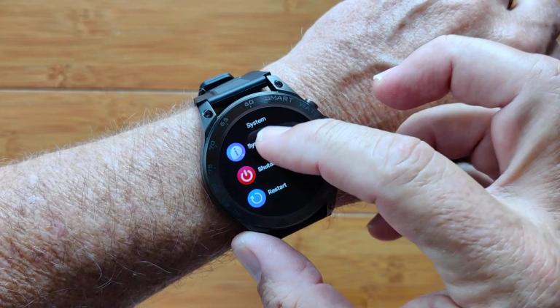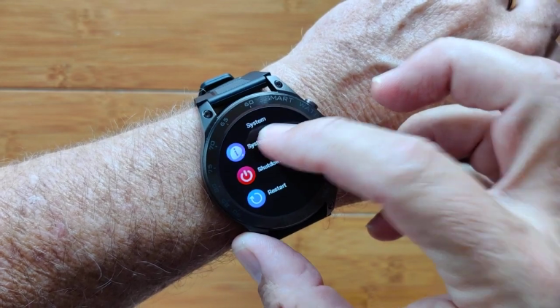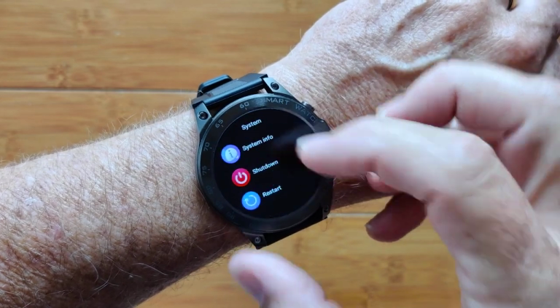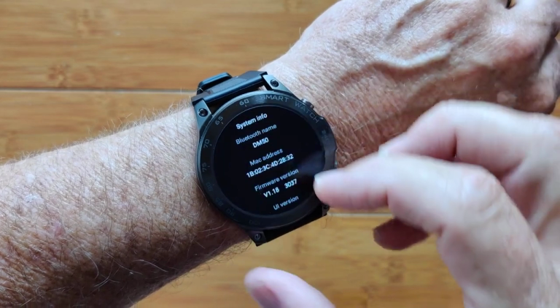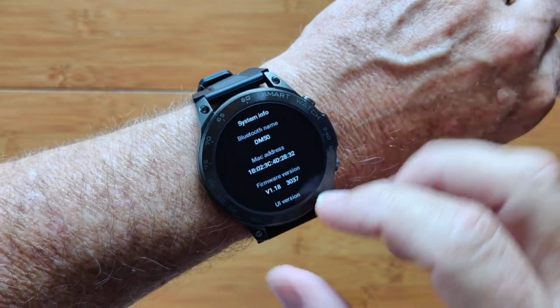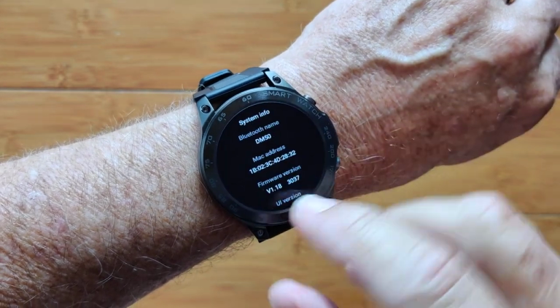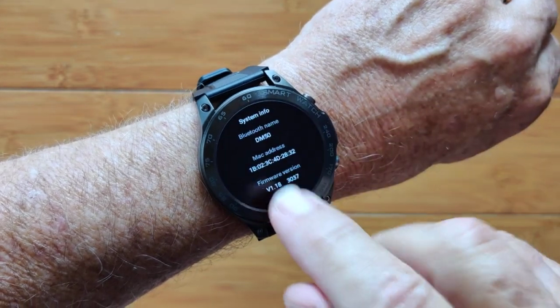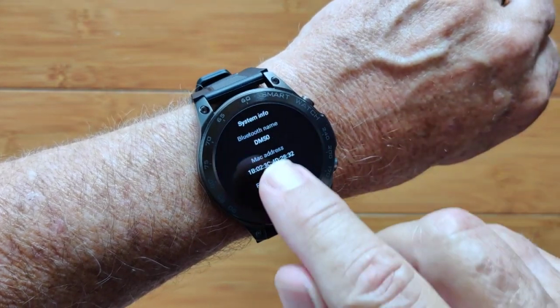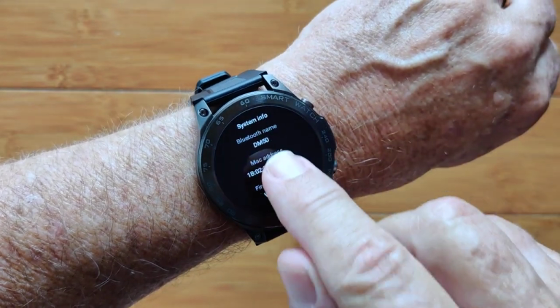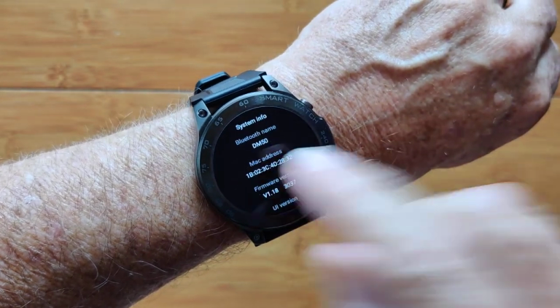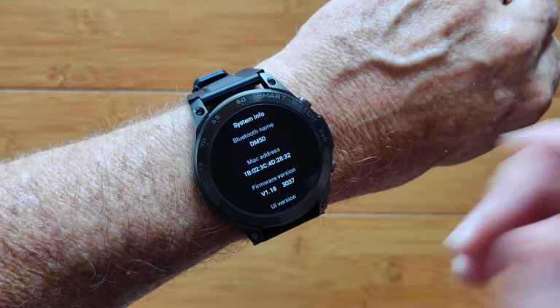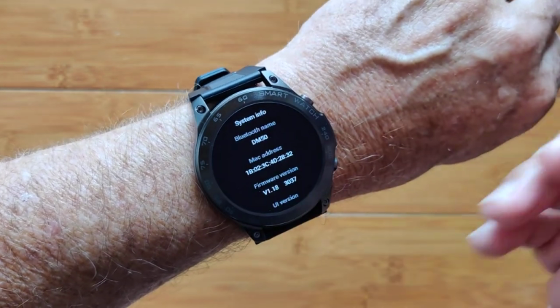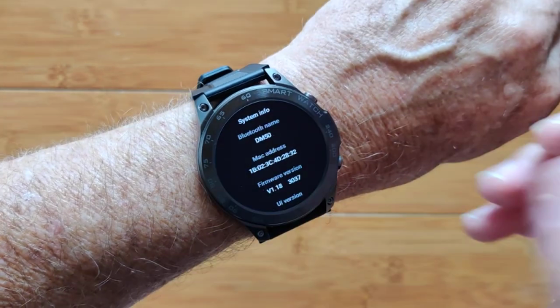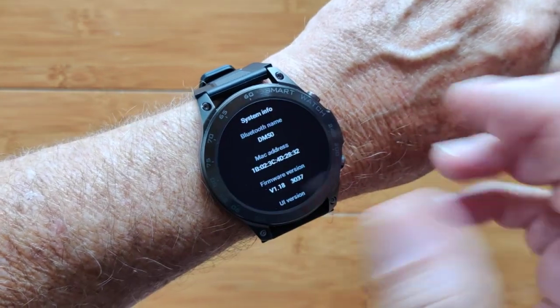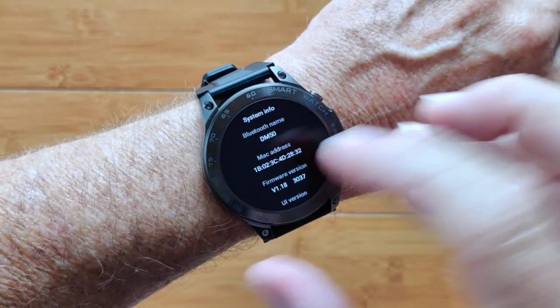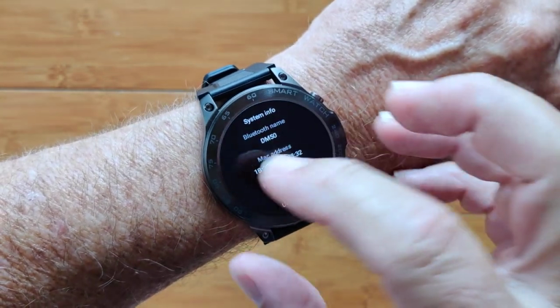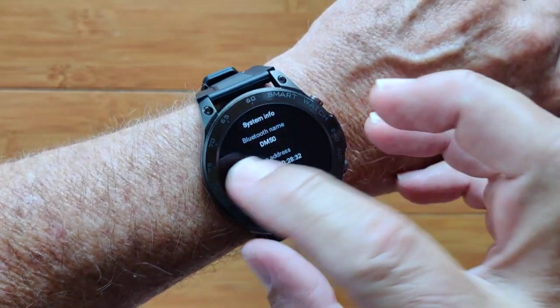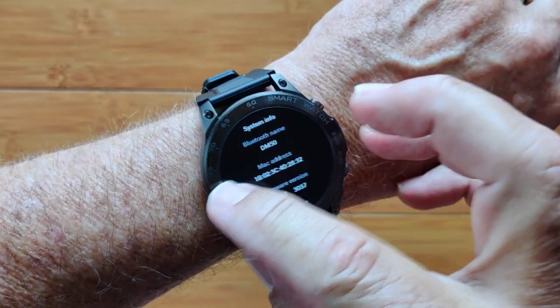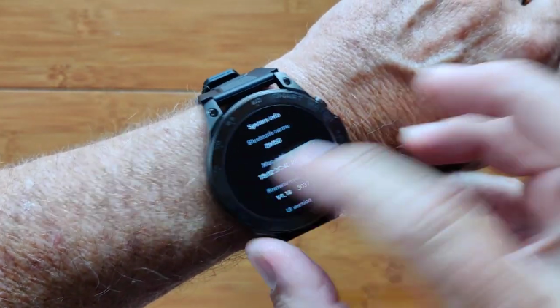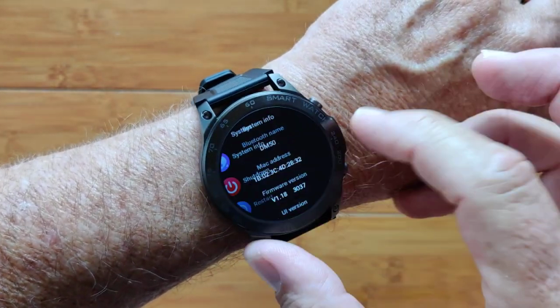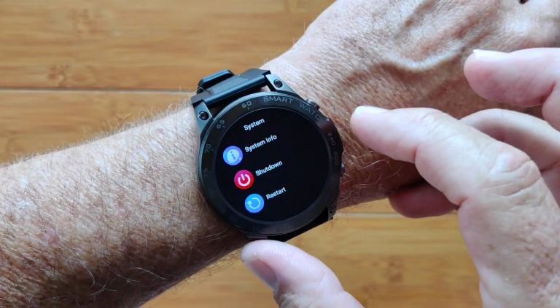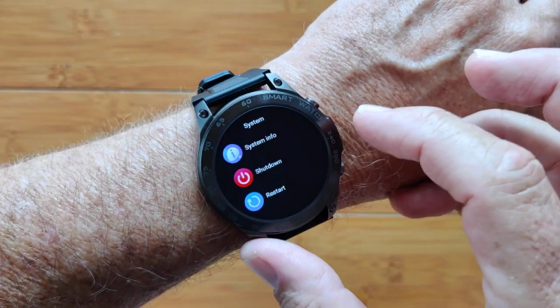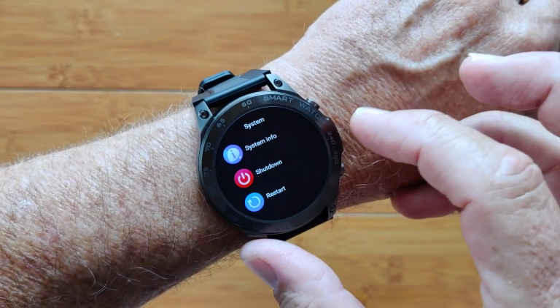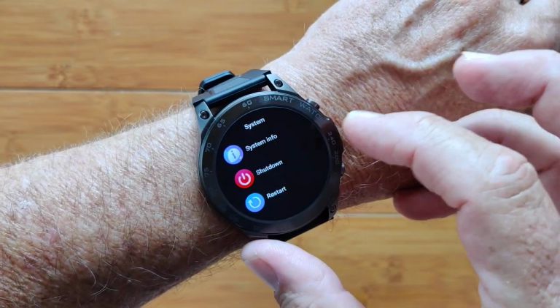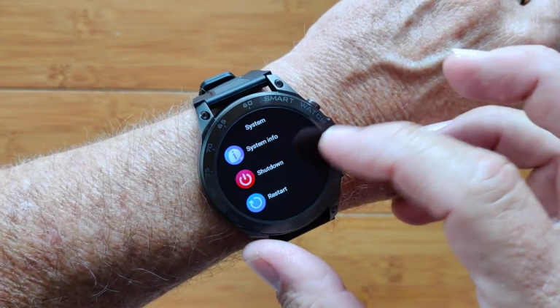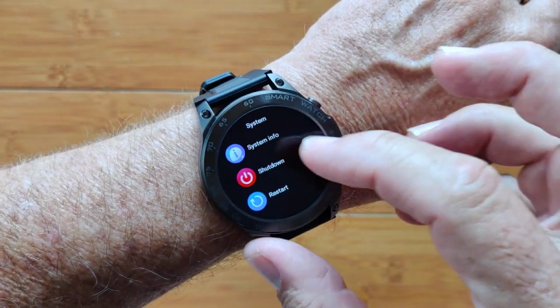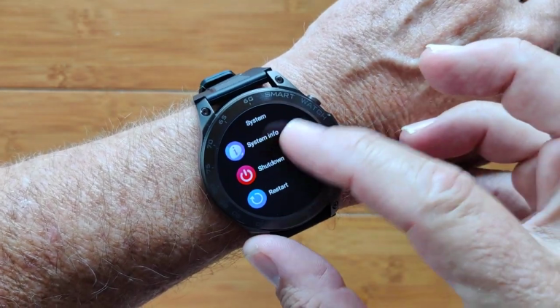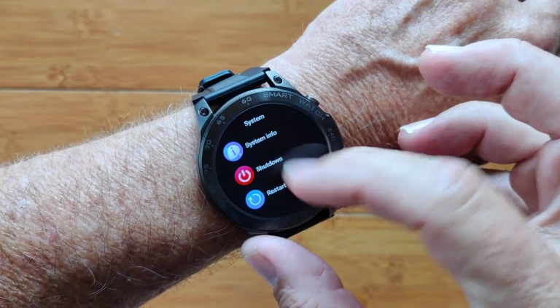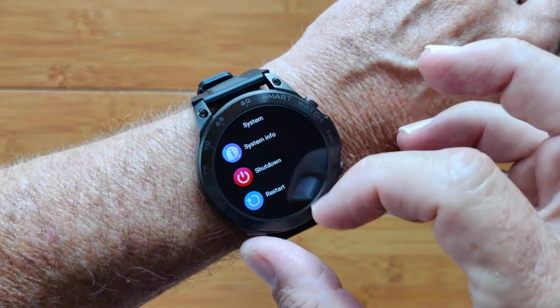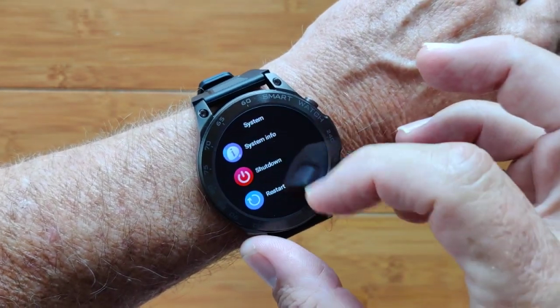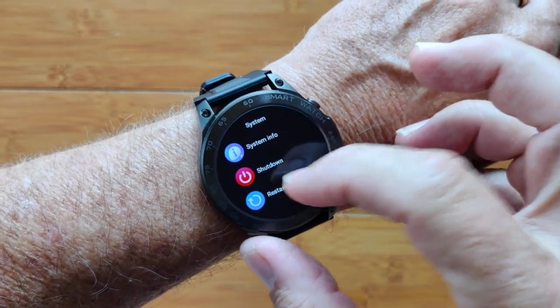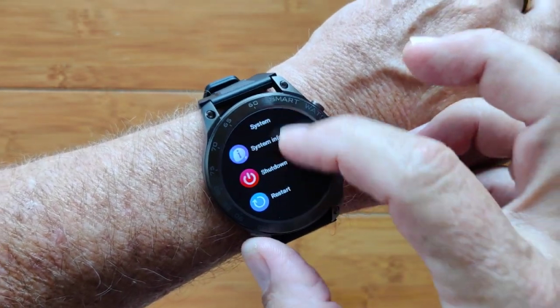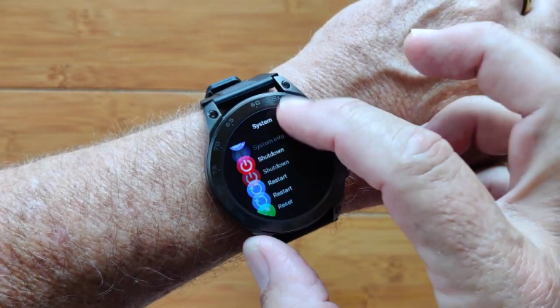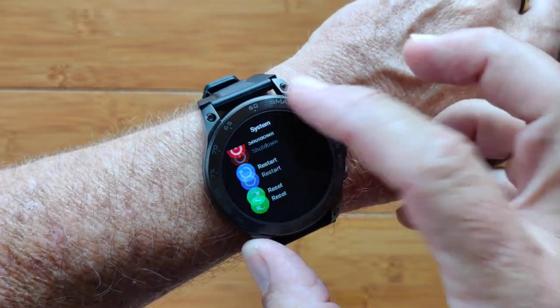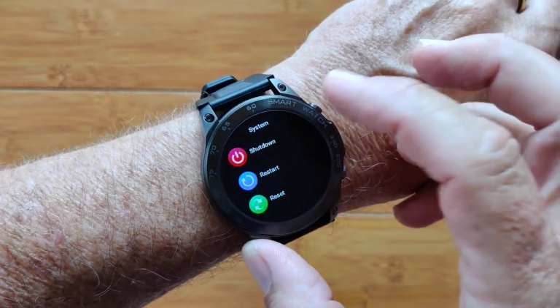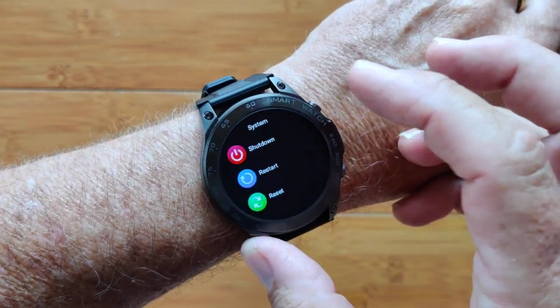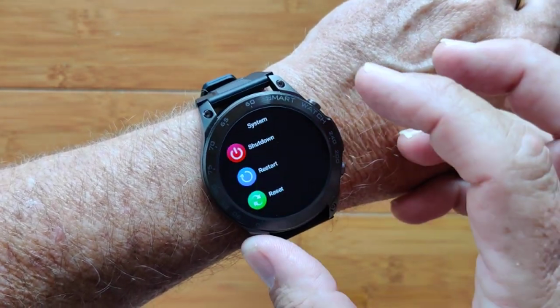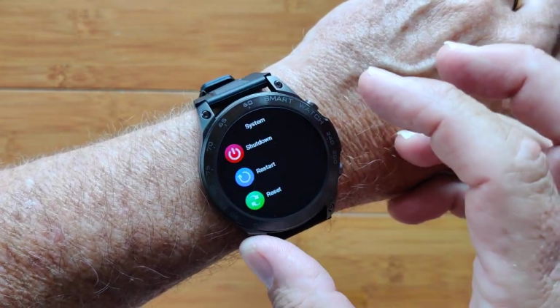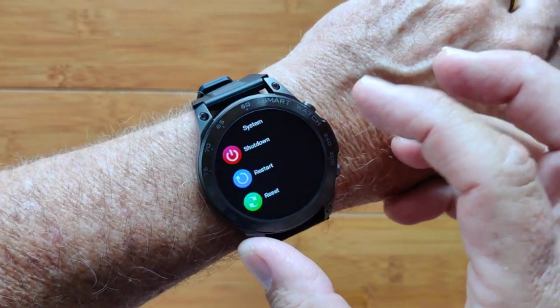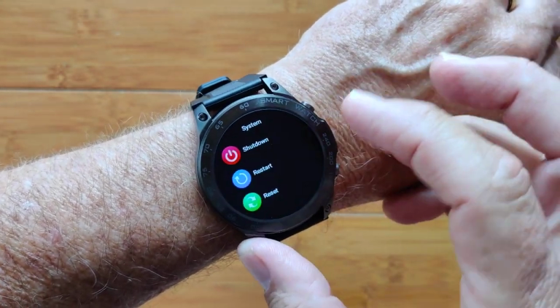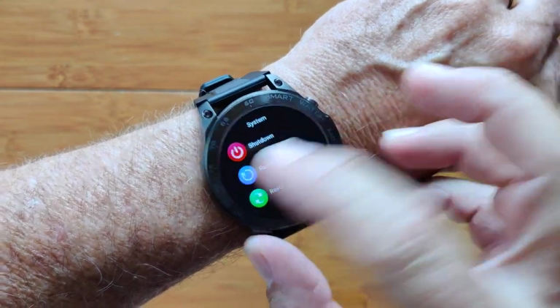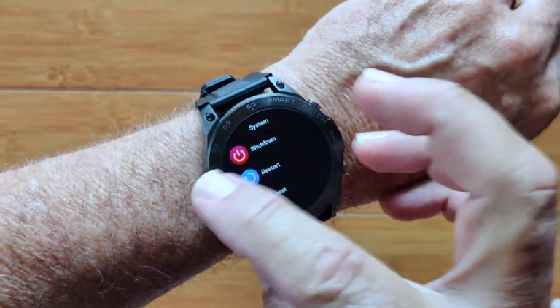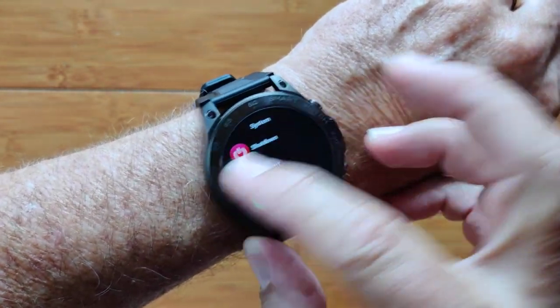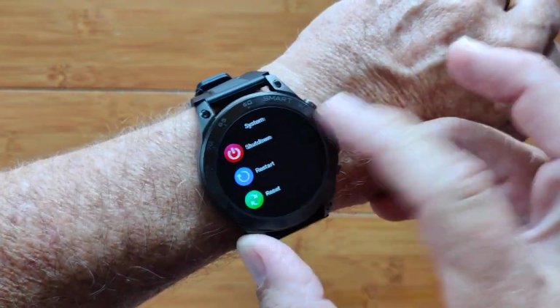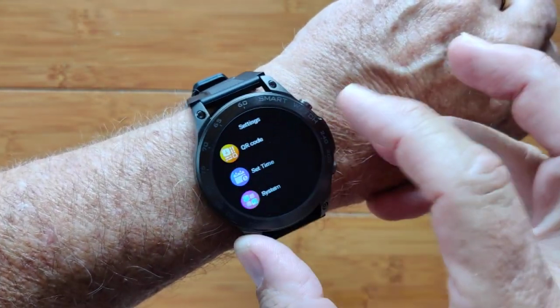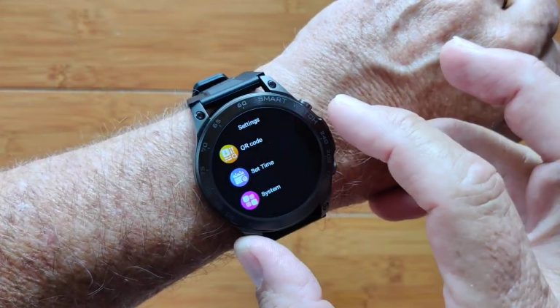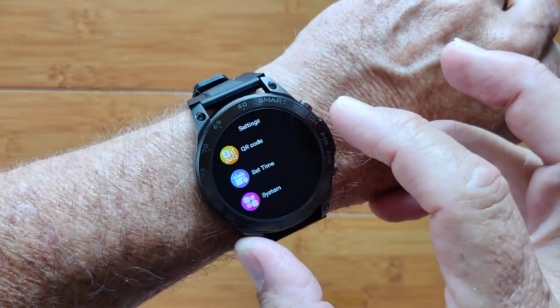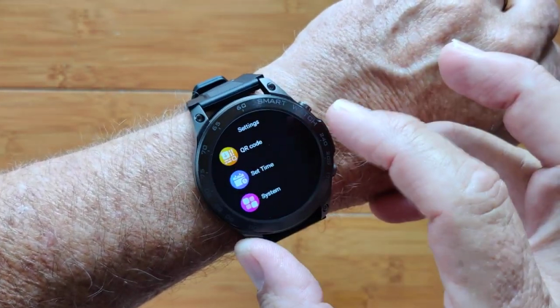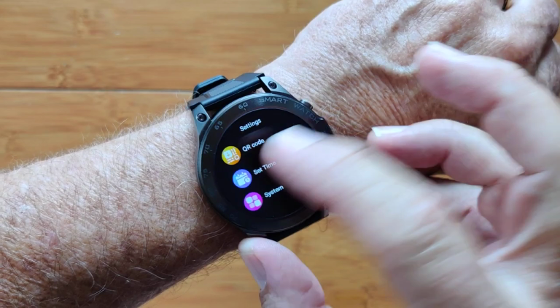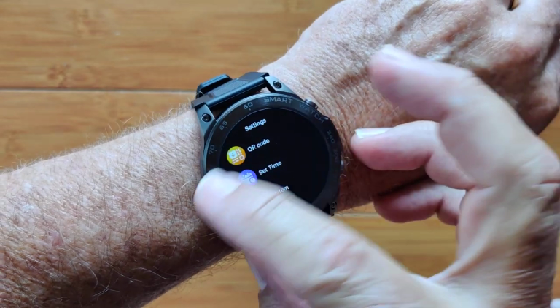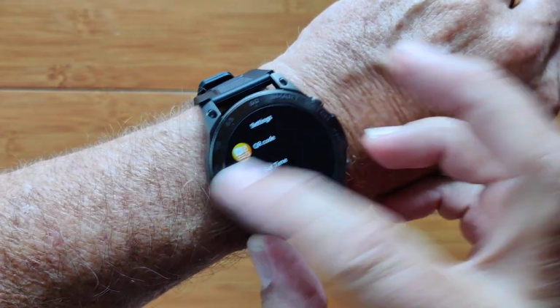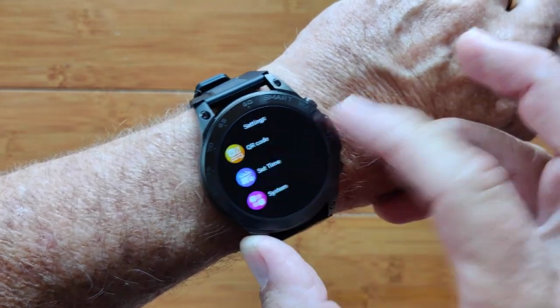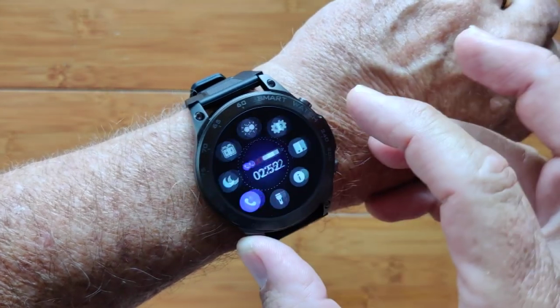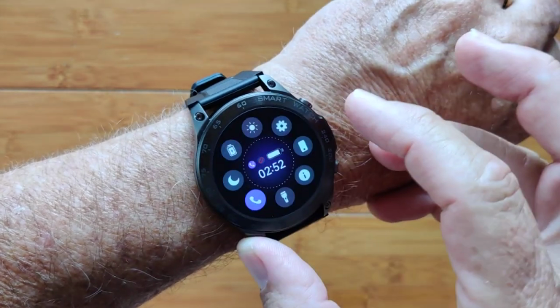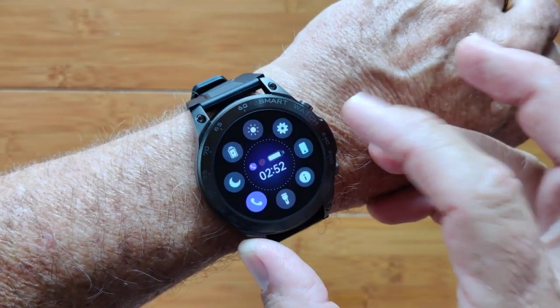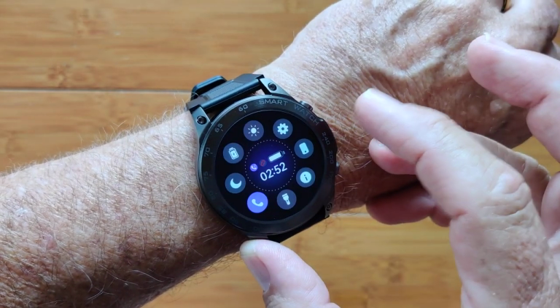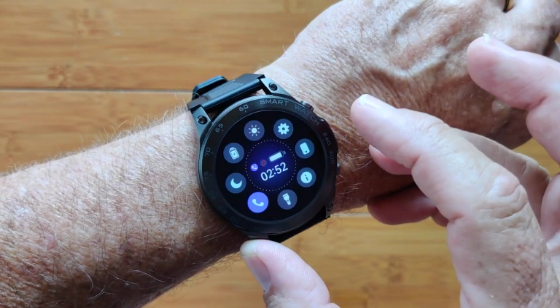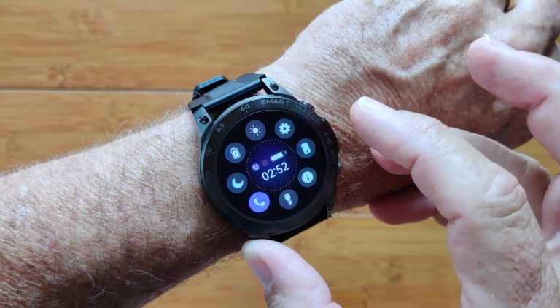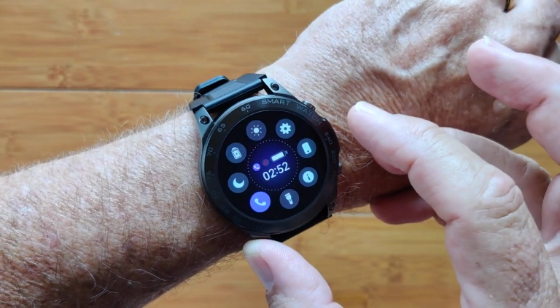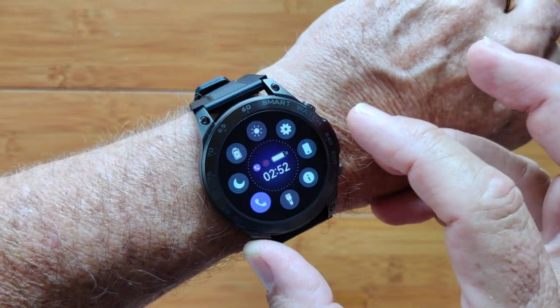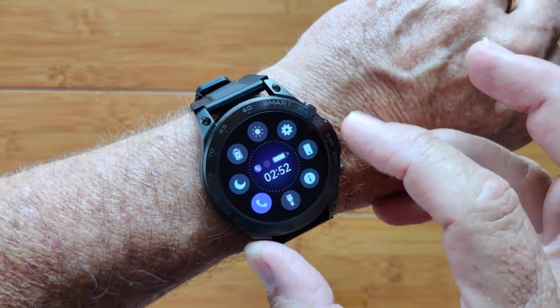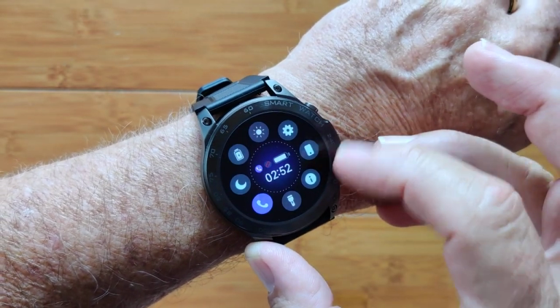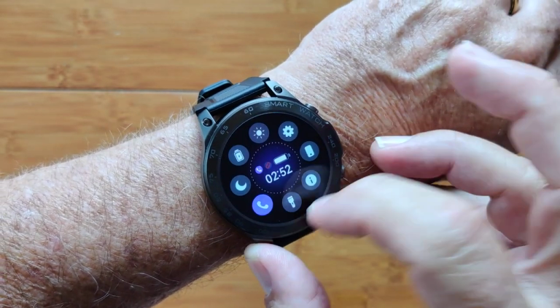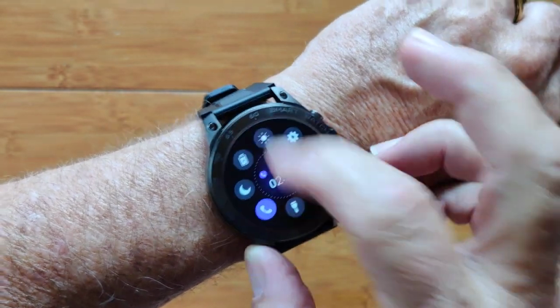System Info confirms it's the DM50, and you've got shutdown, restart, and those kinds of system options on here as well.